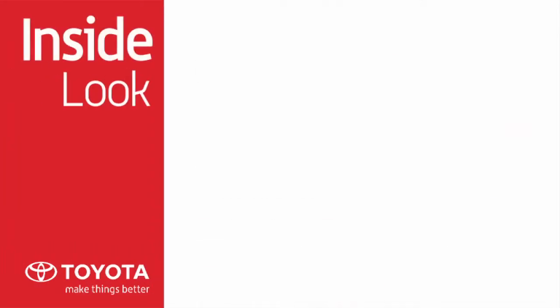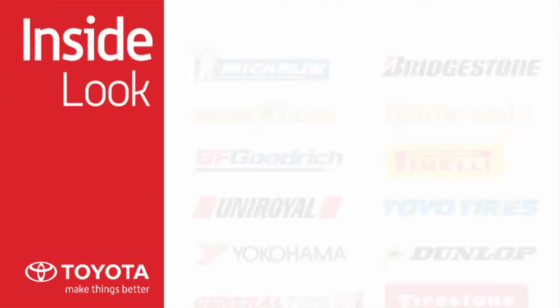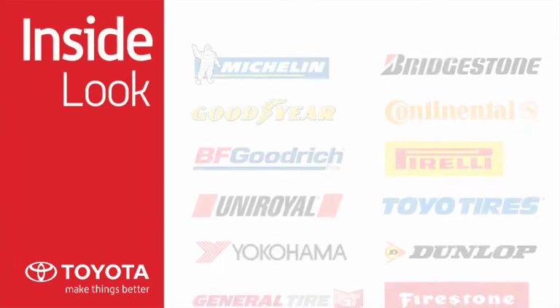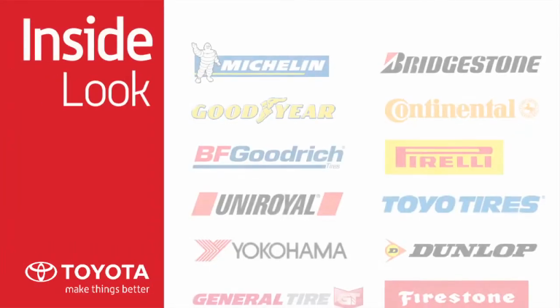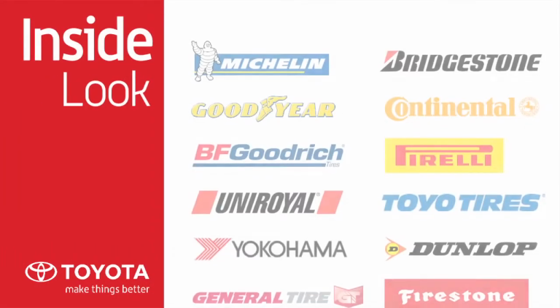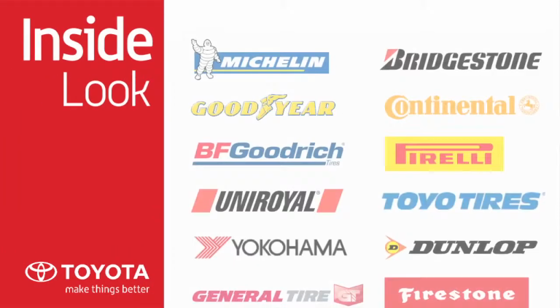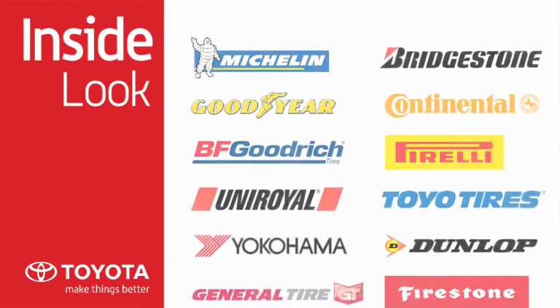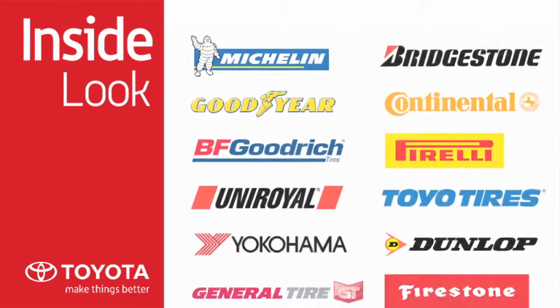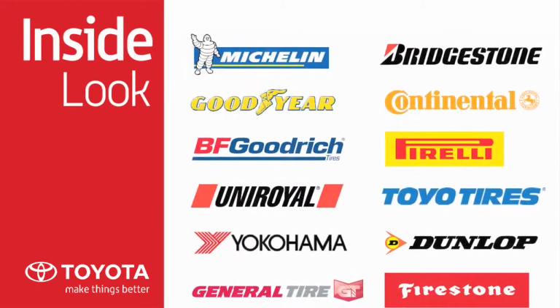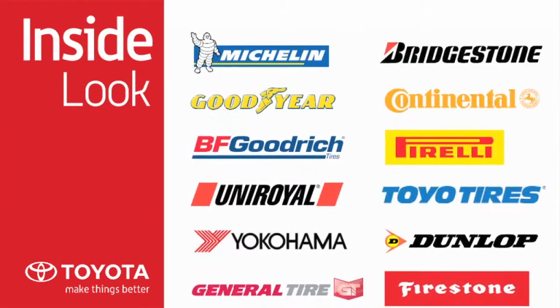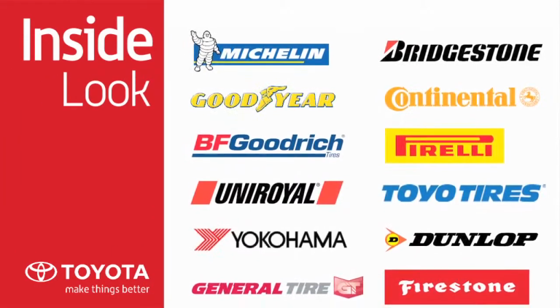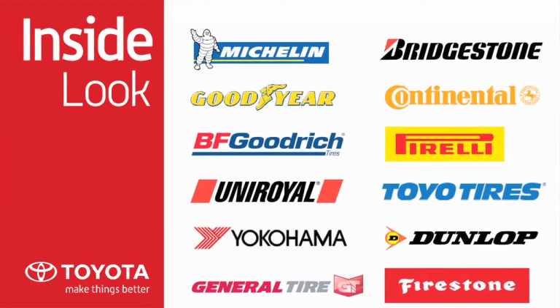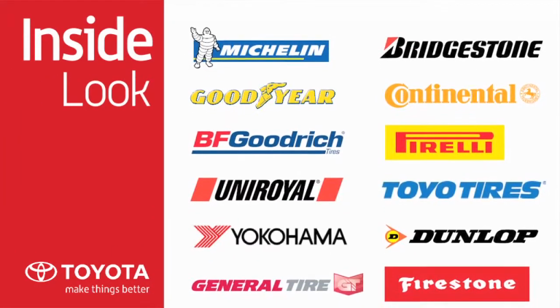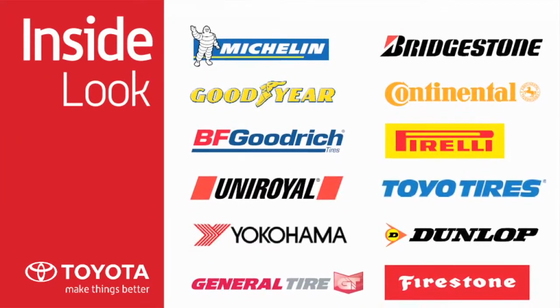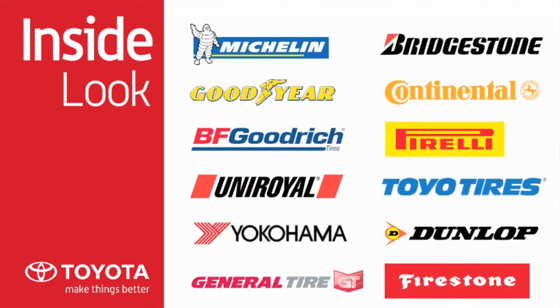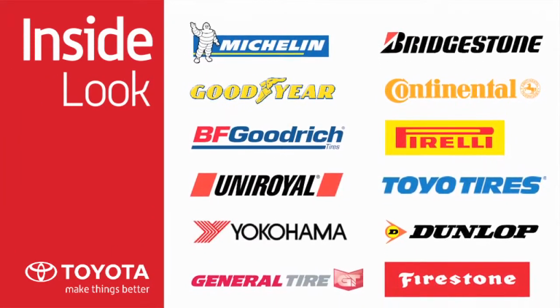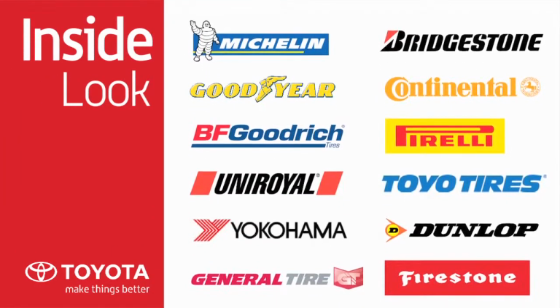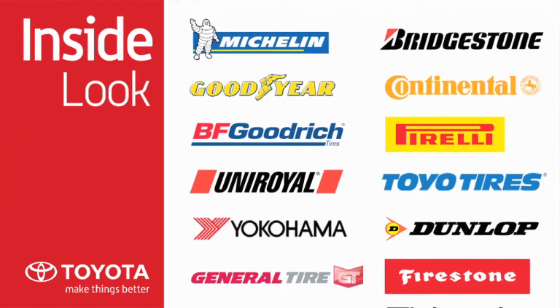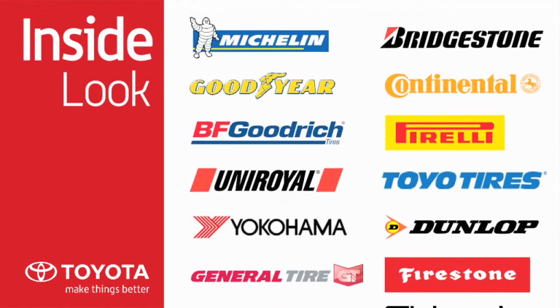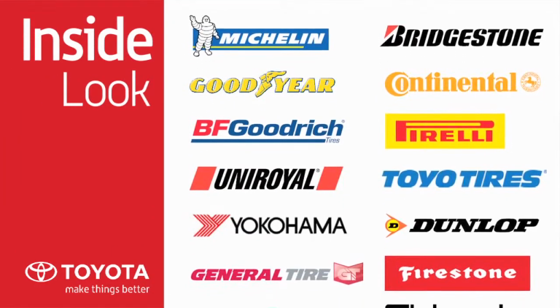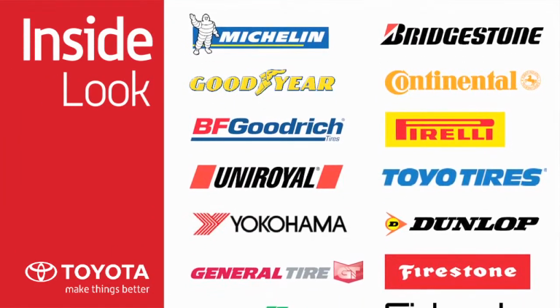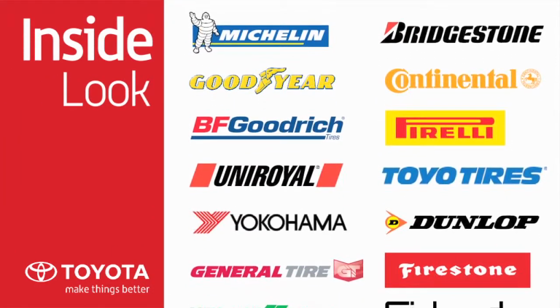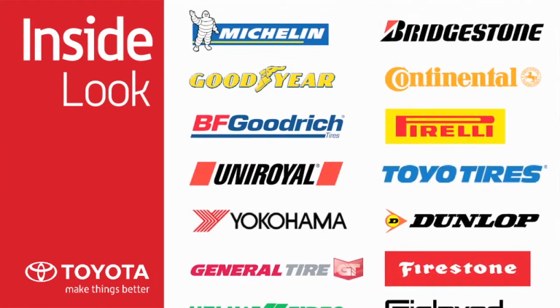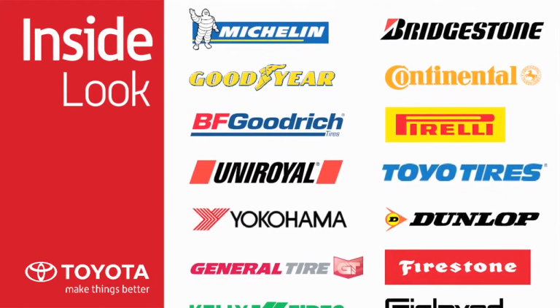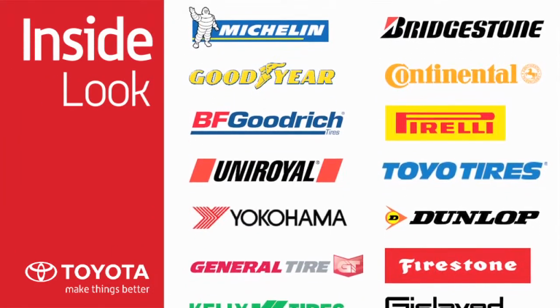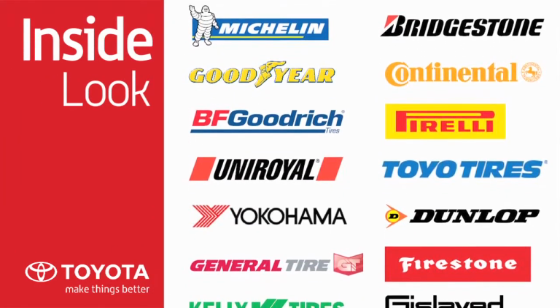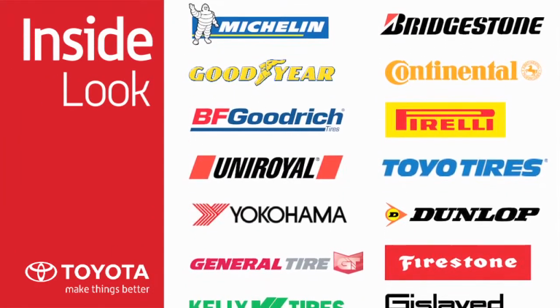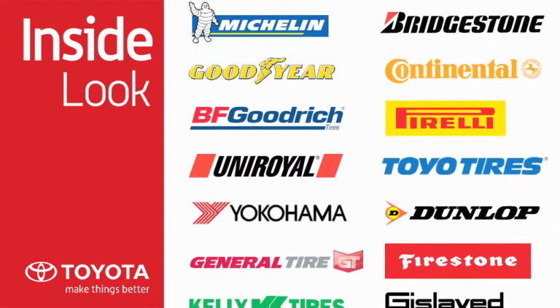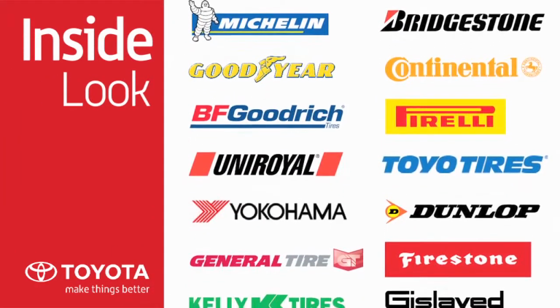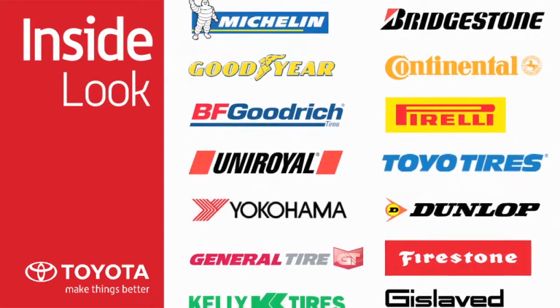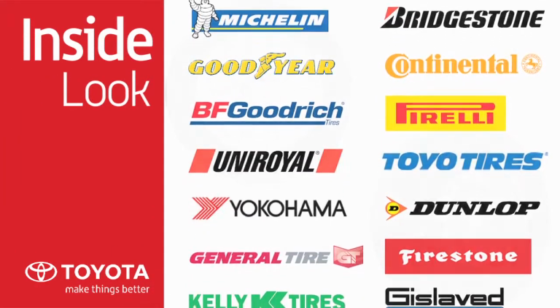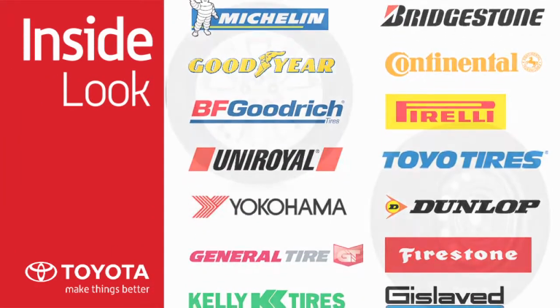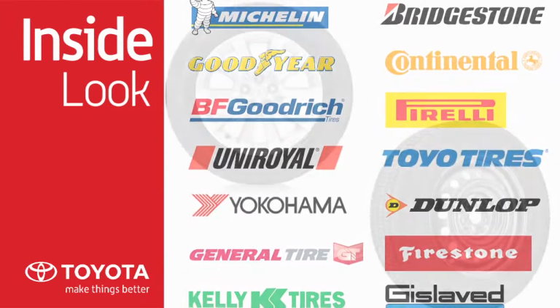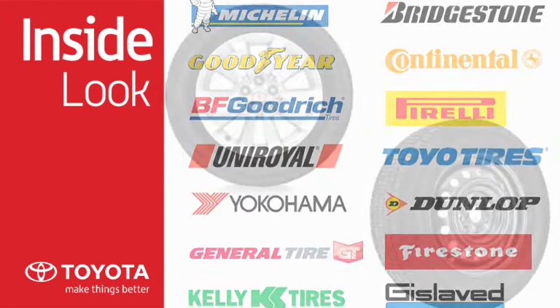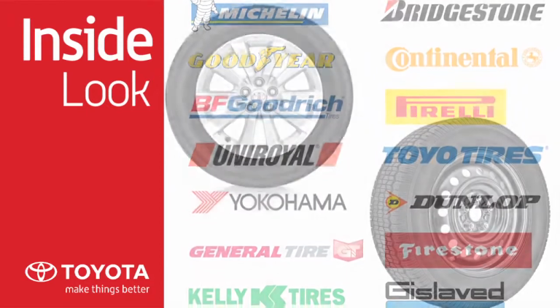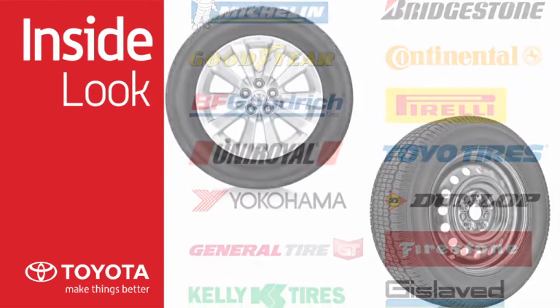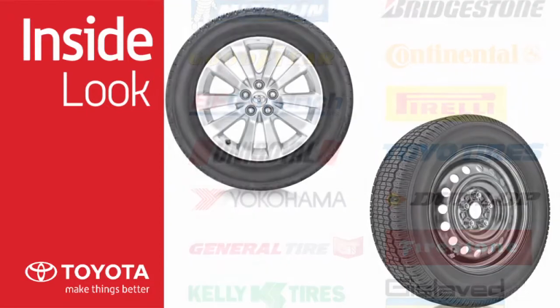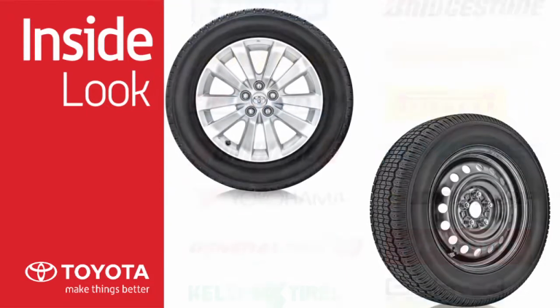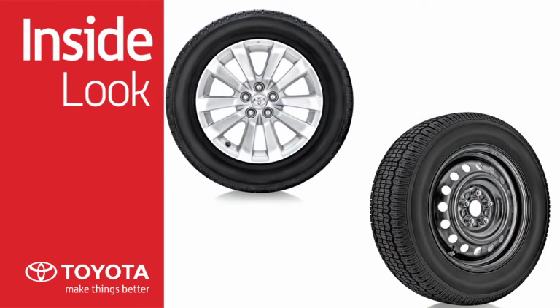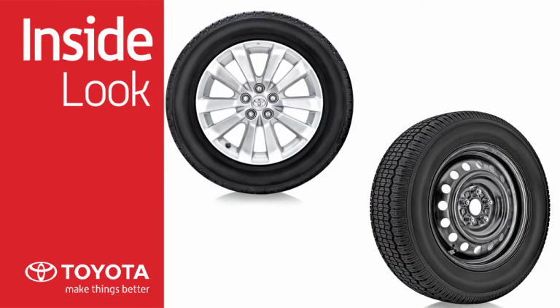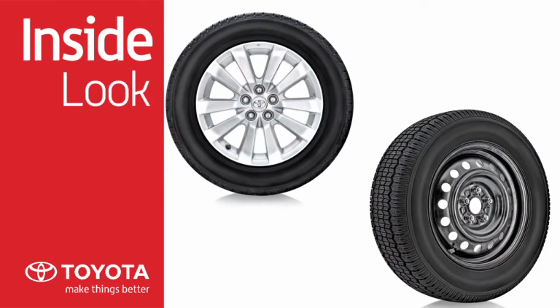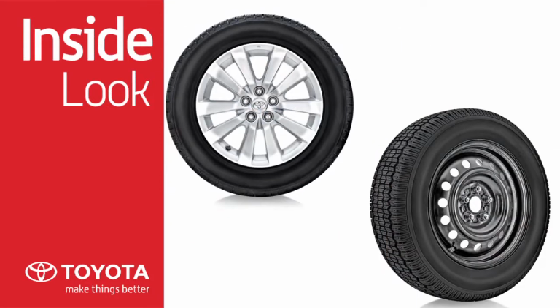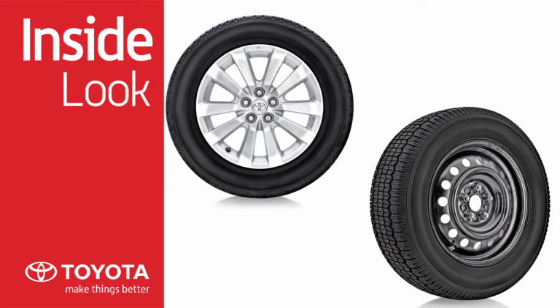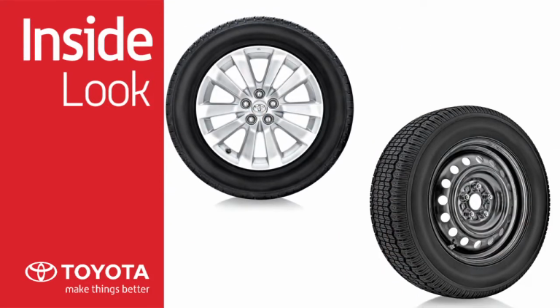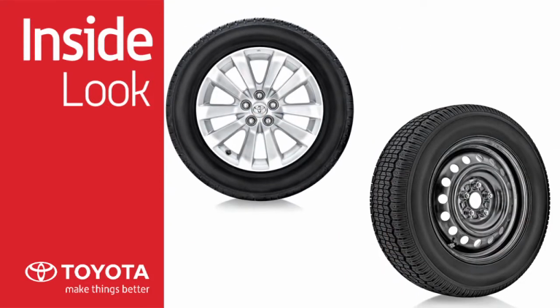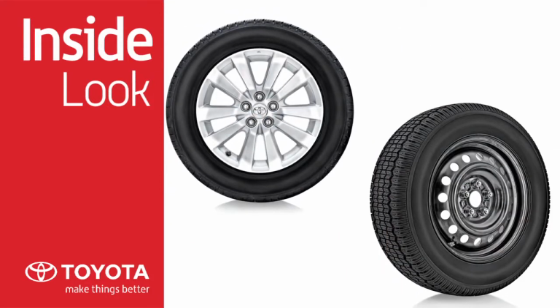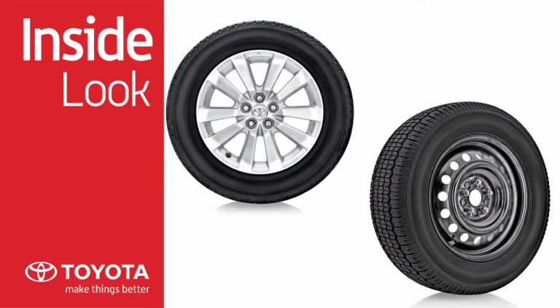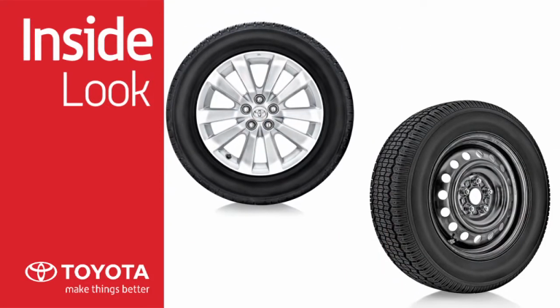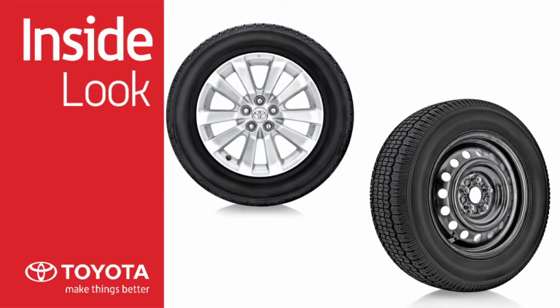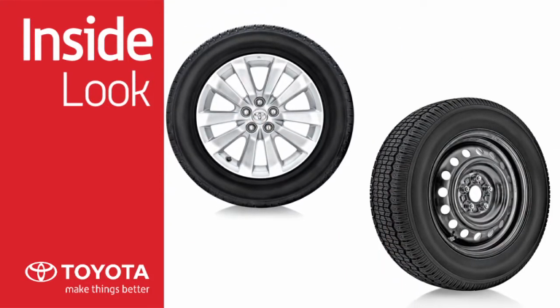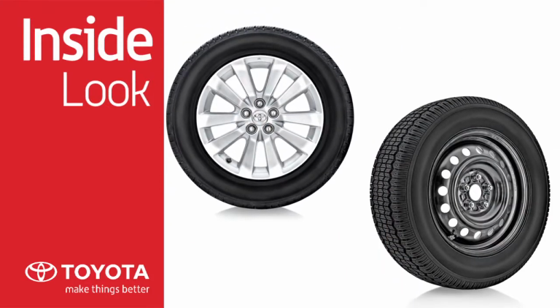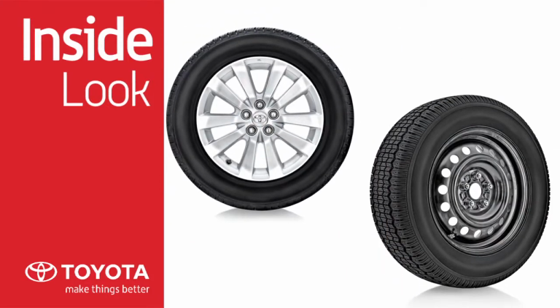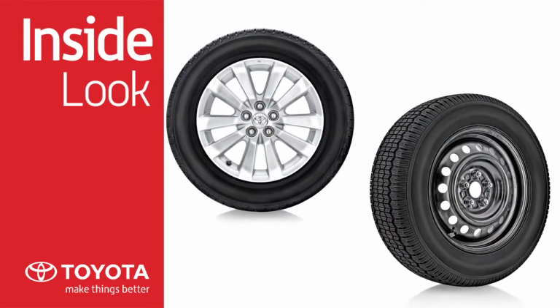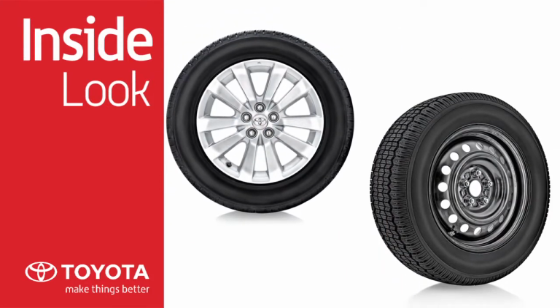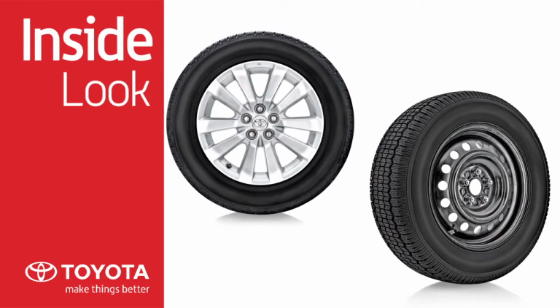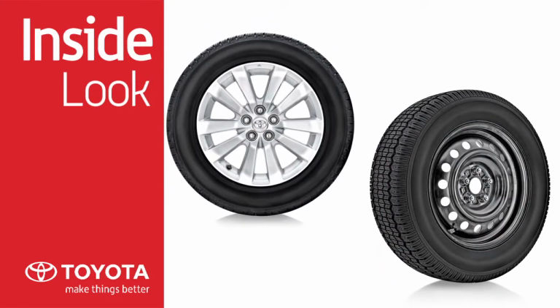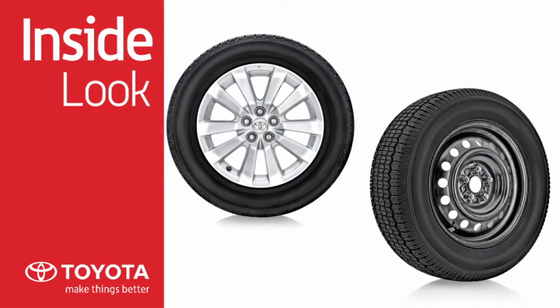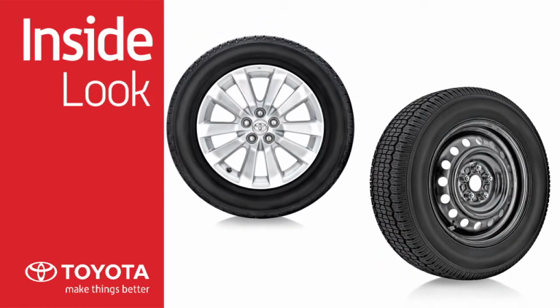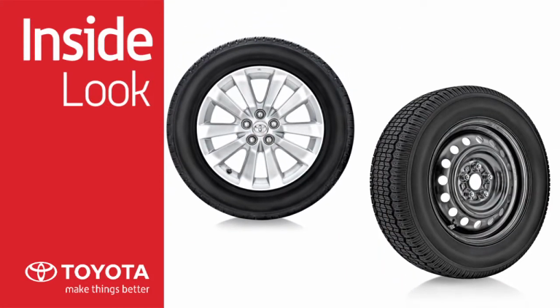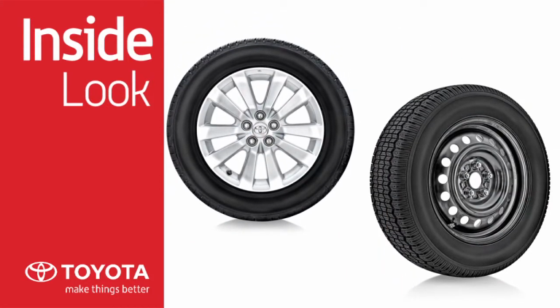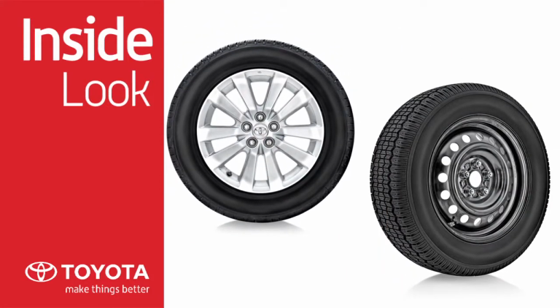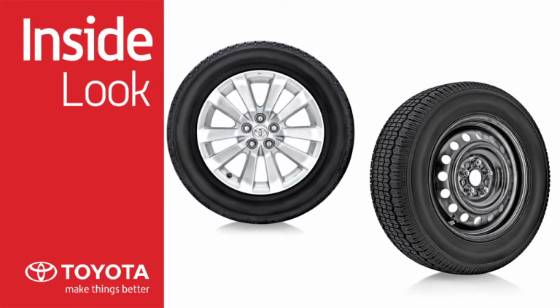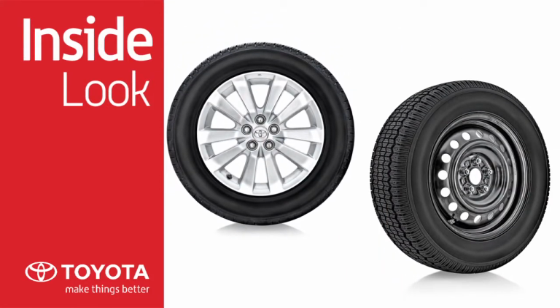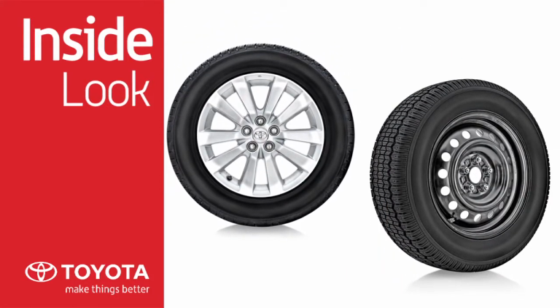Toyota offers a wide range of tire brands and sizes, from high-performance summer and all-season to winter tires. We have tires to fit any Toyota vehicle.